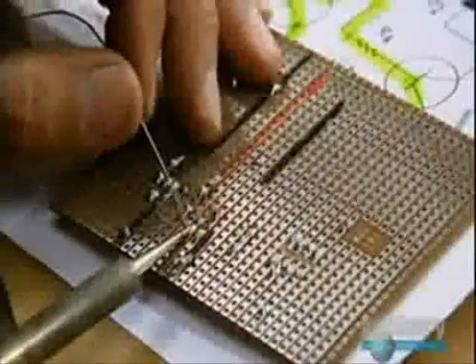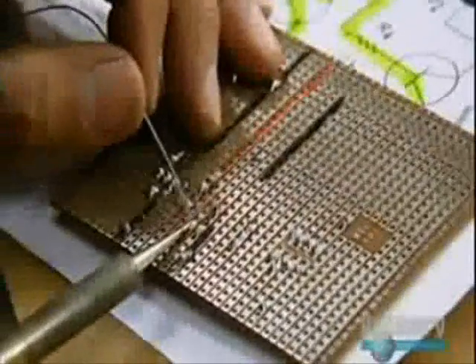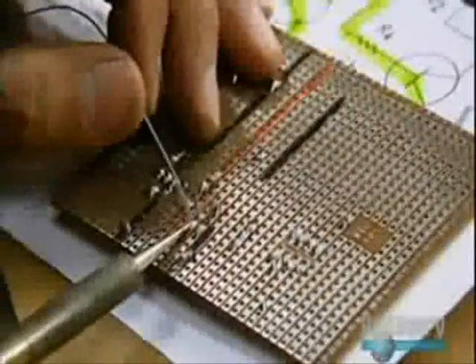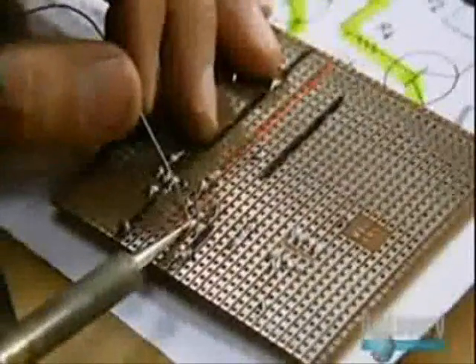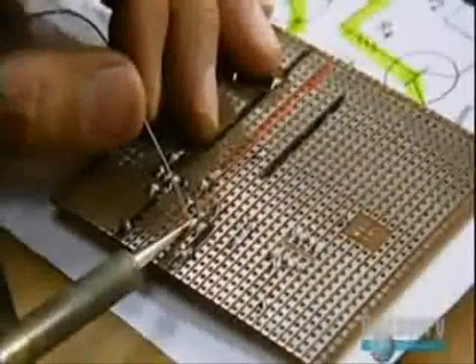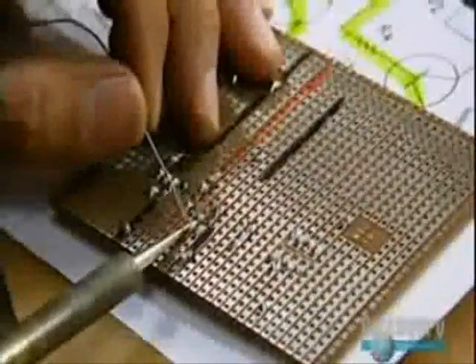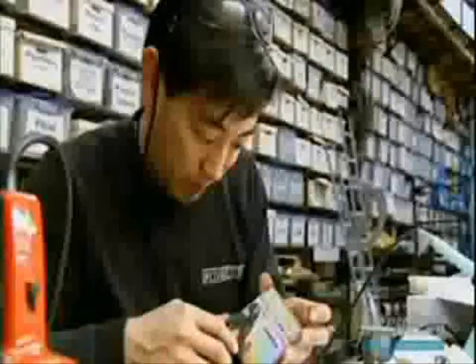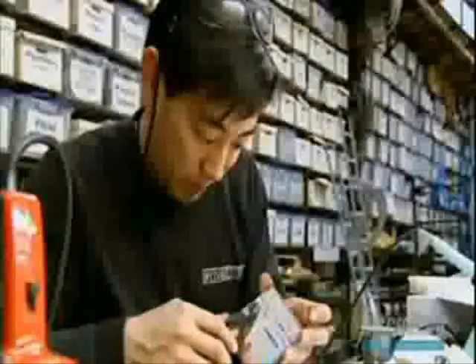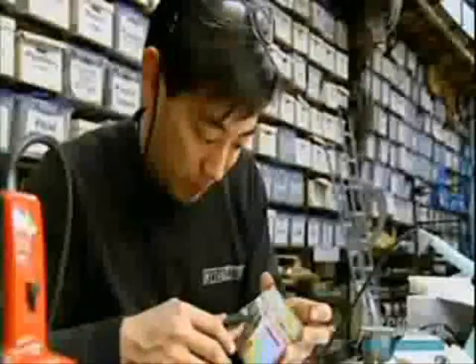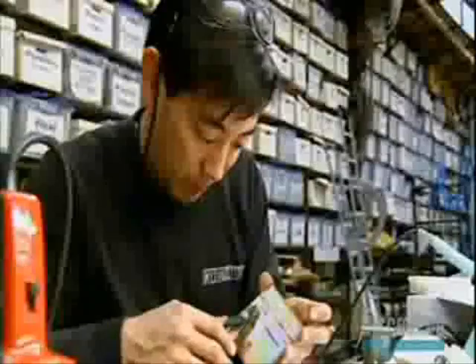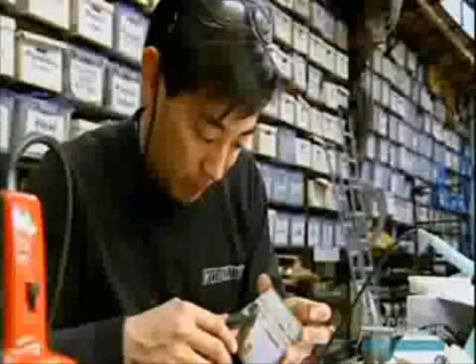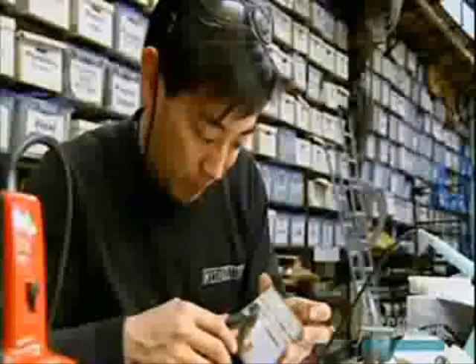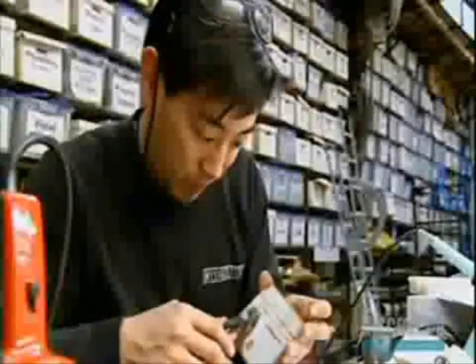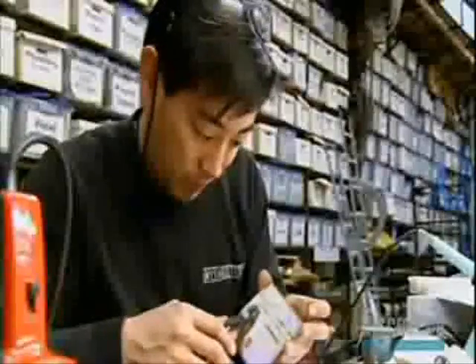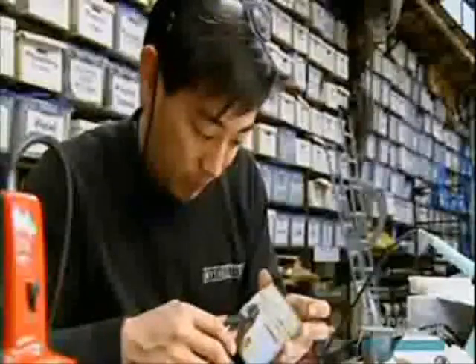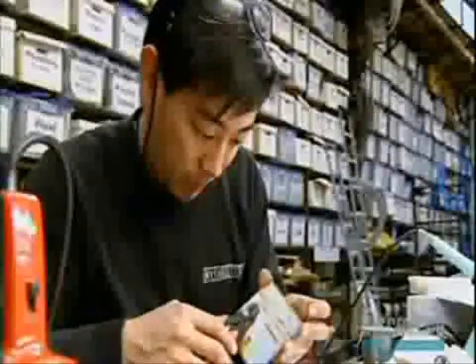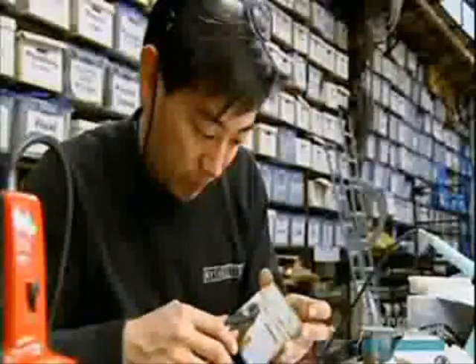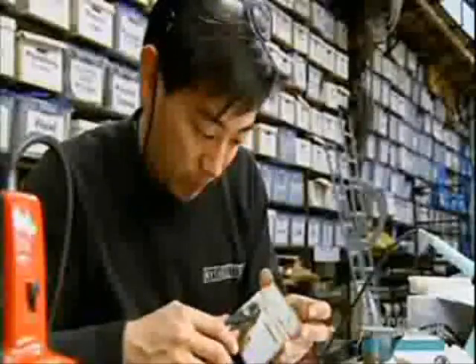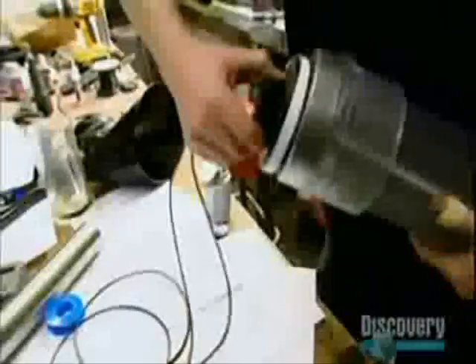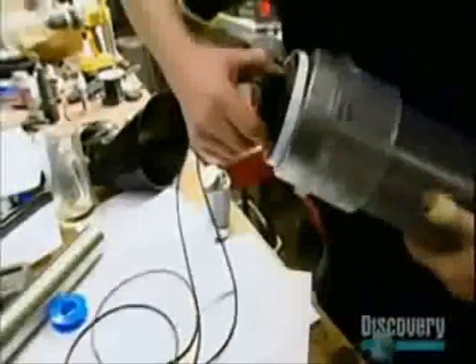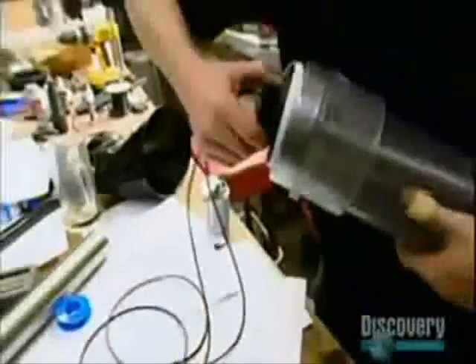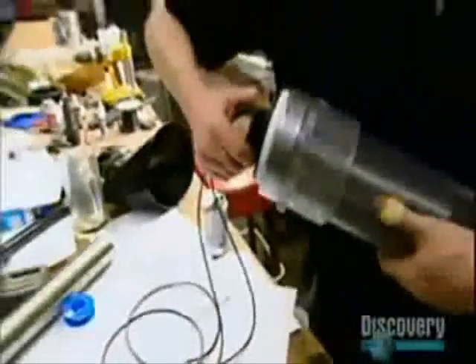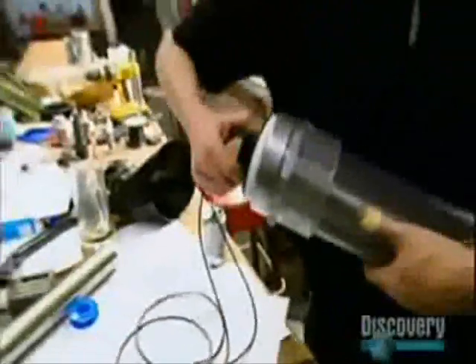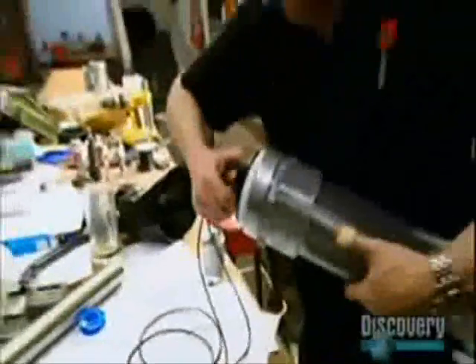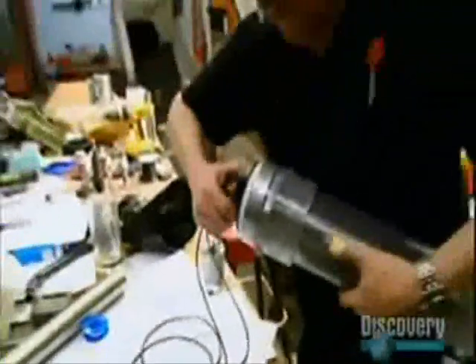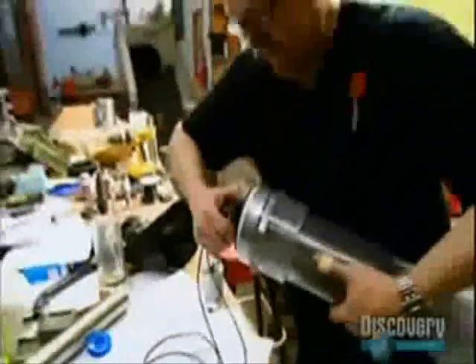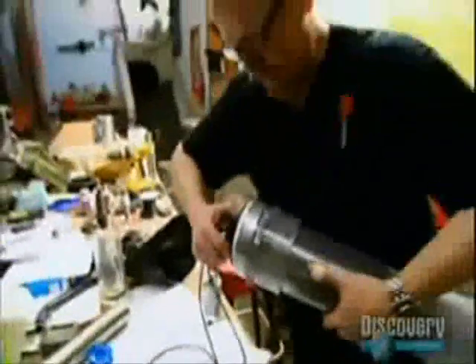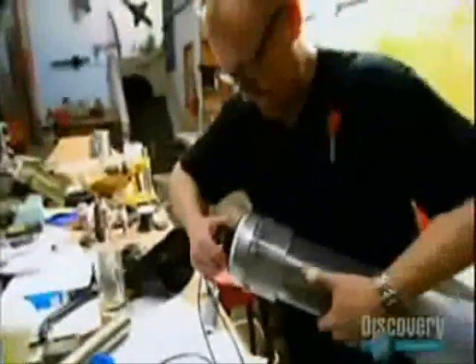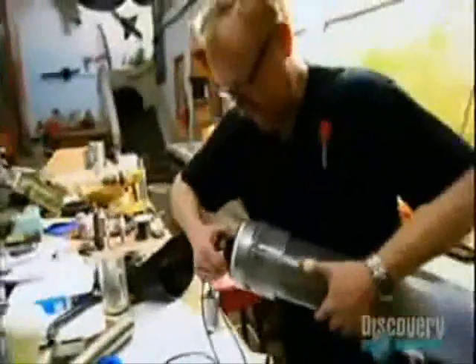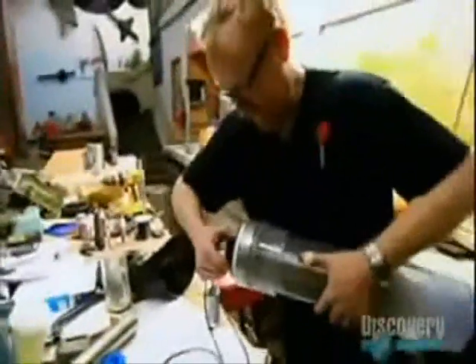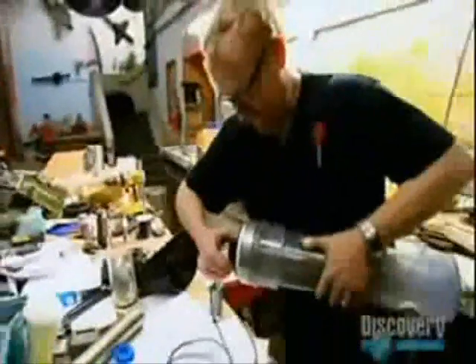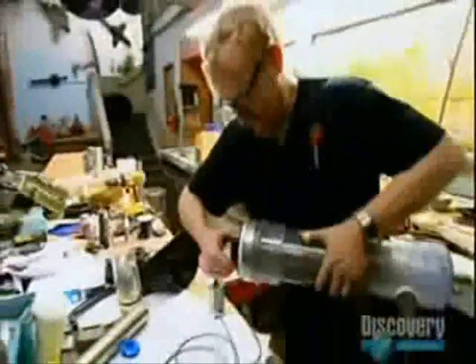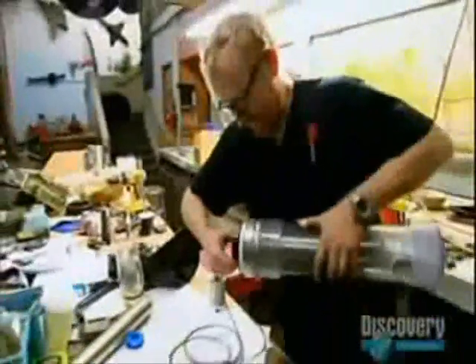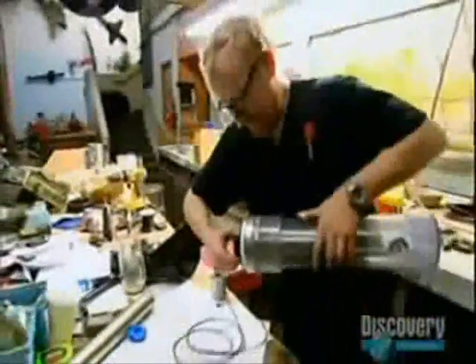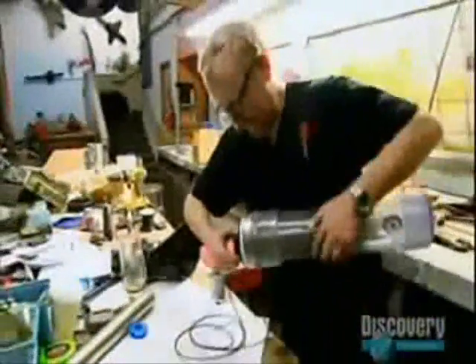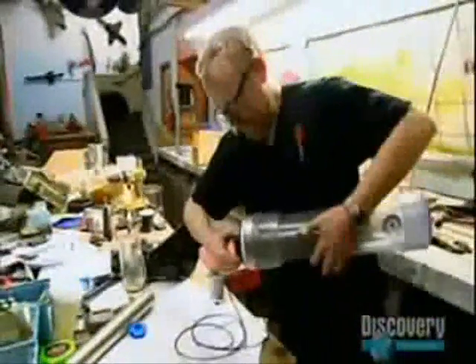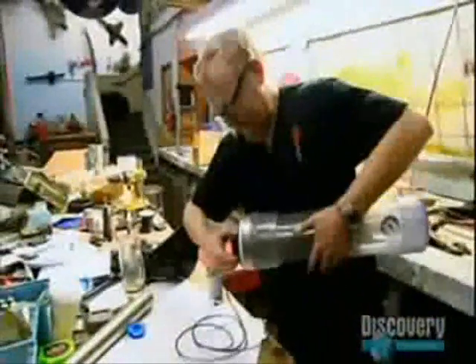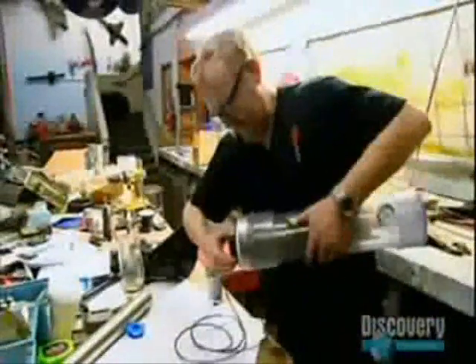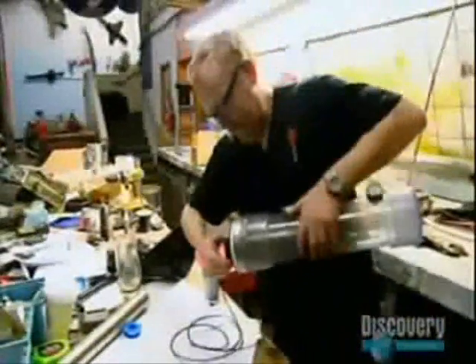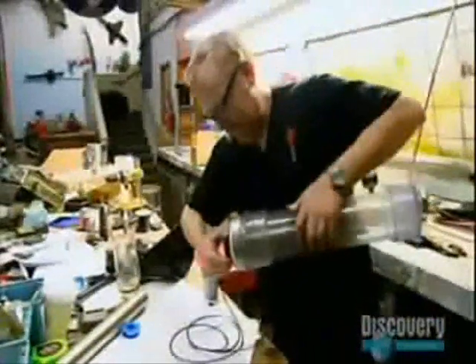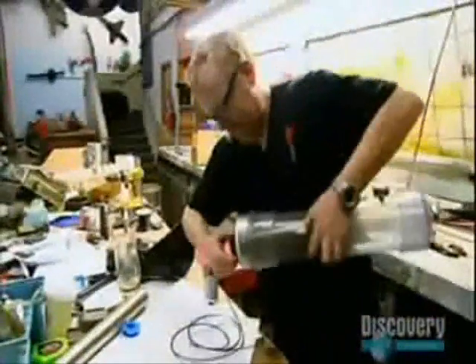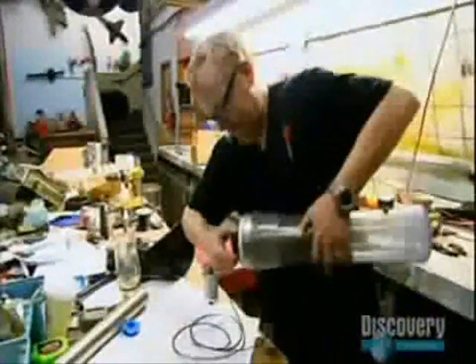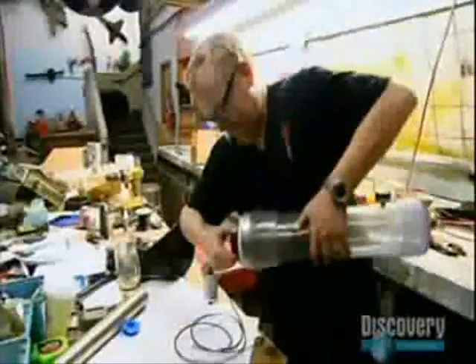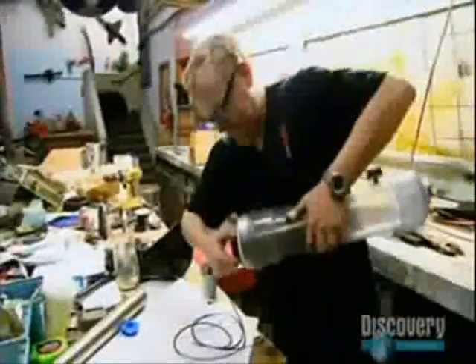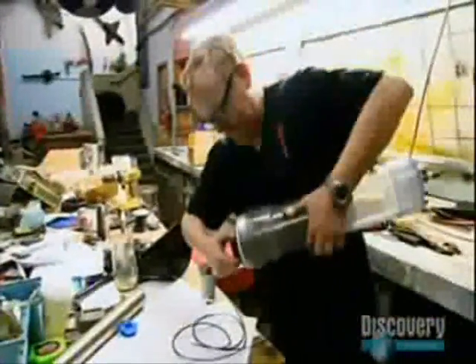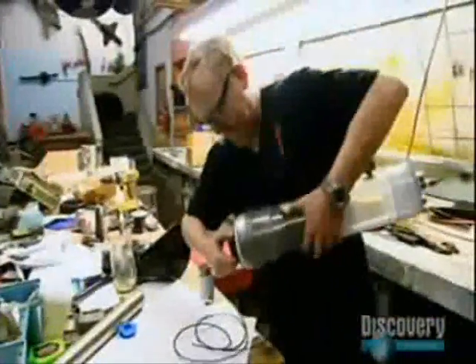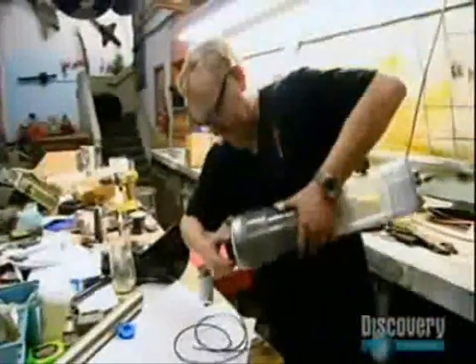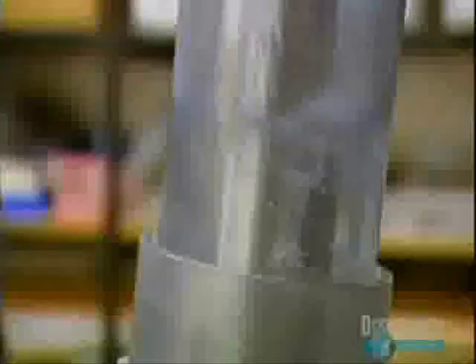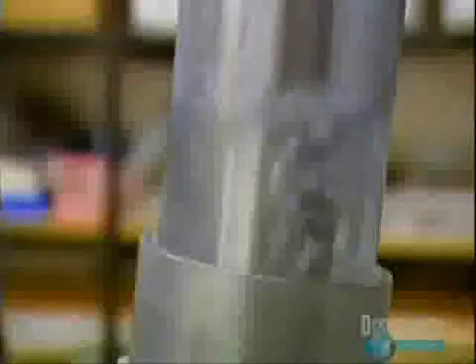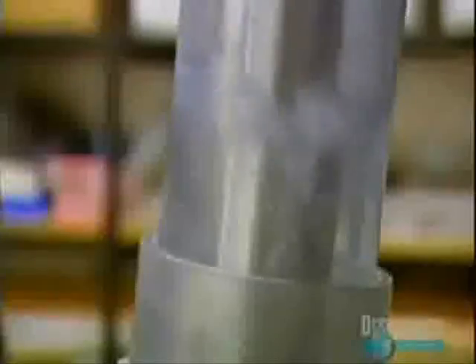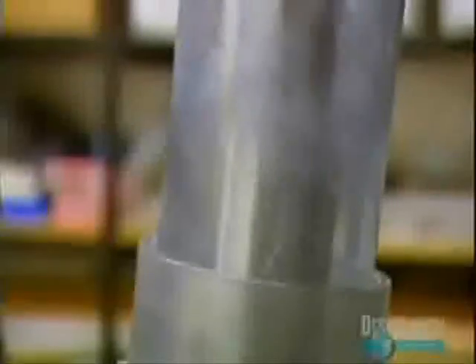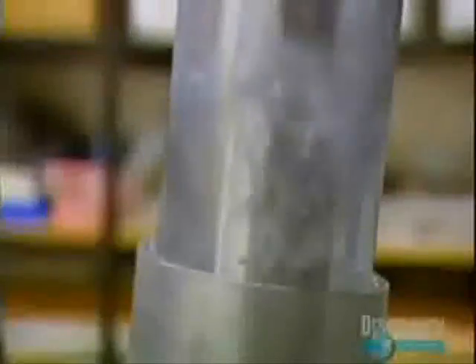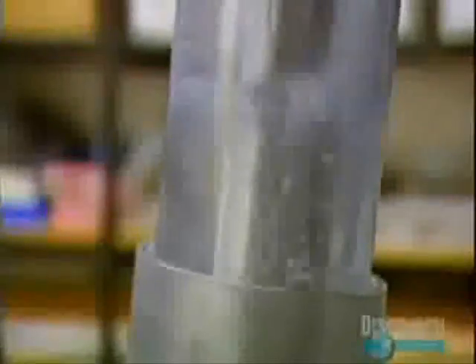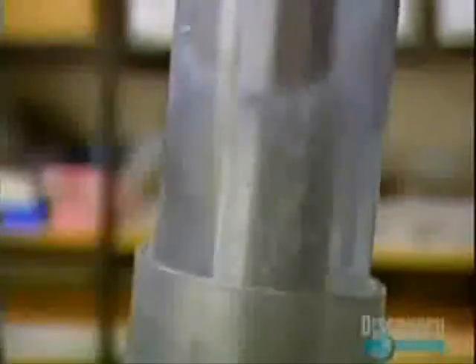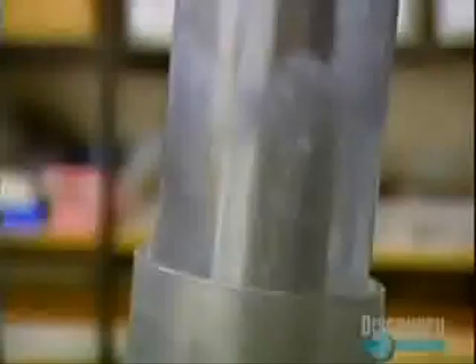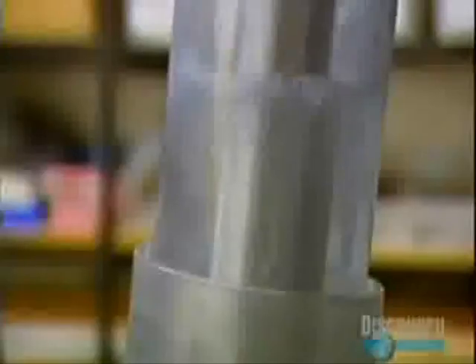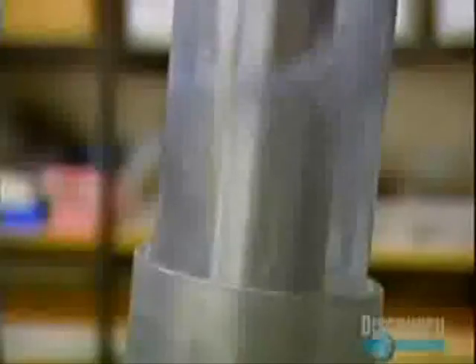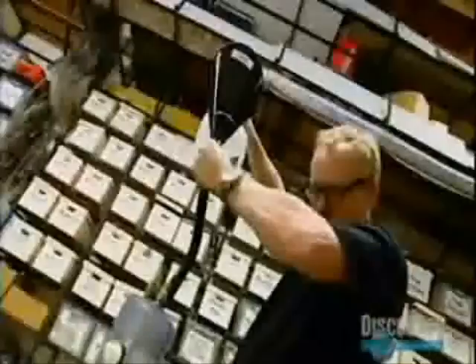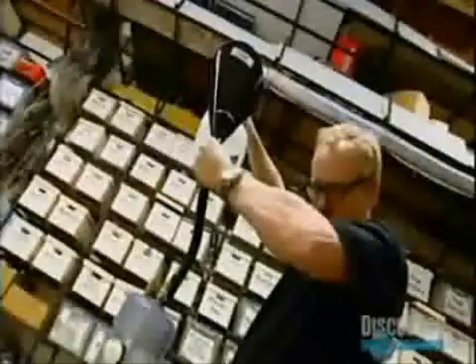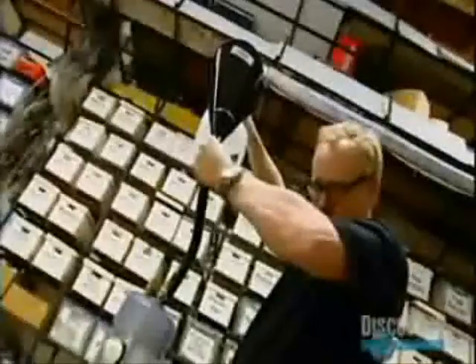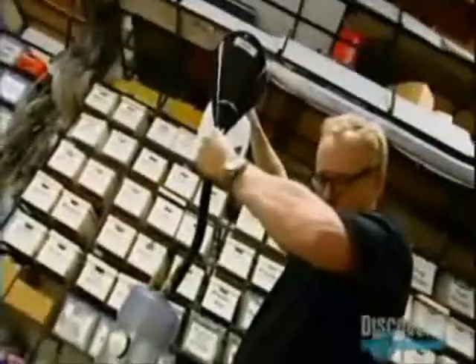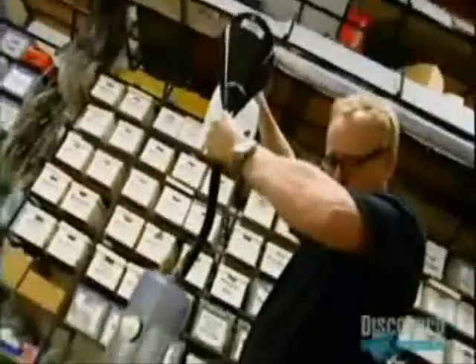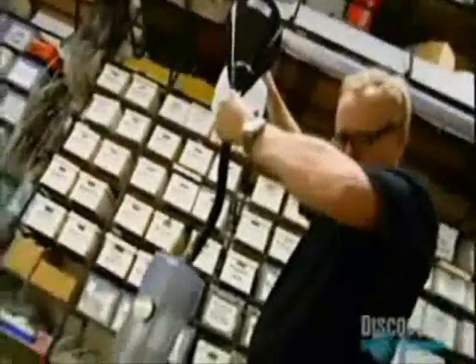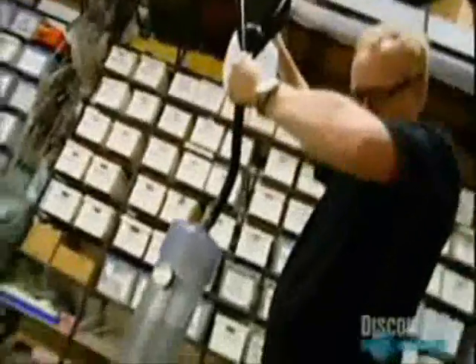After an hour of pernickety fiddling, Adam's fuel cell is connected to Grant's power circuit, and everything's ready for a test.